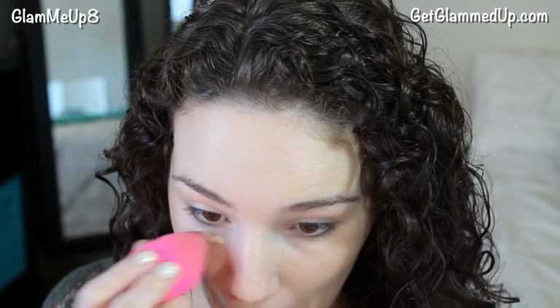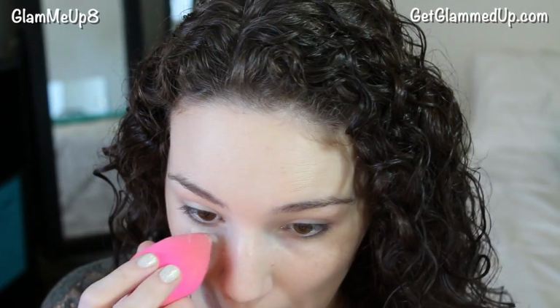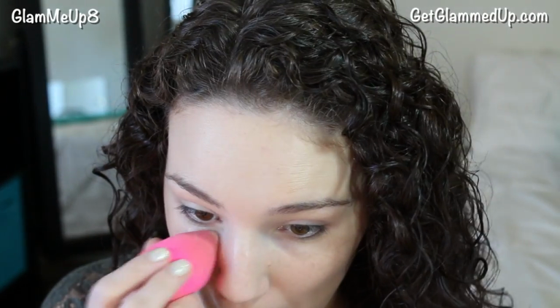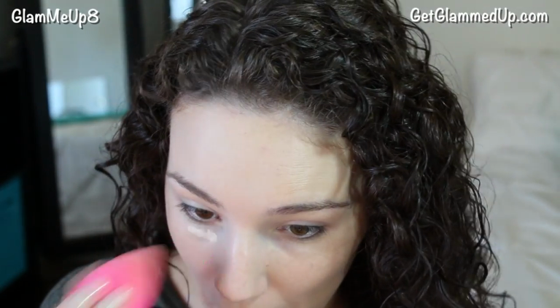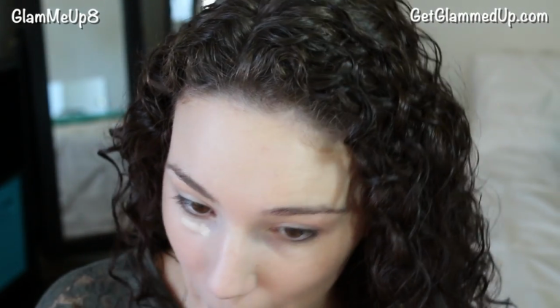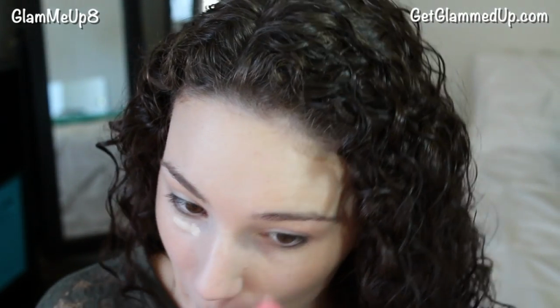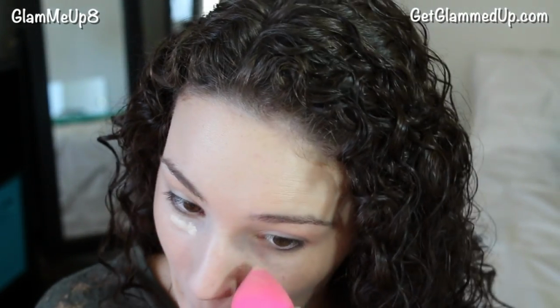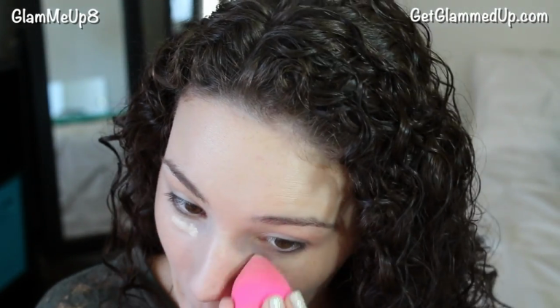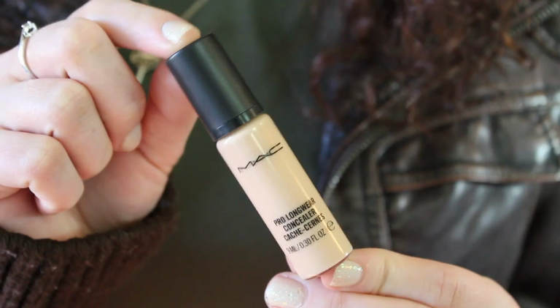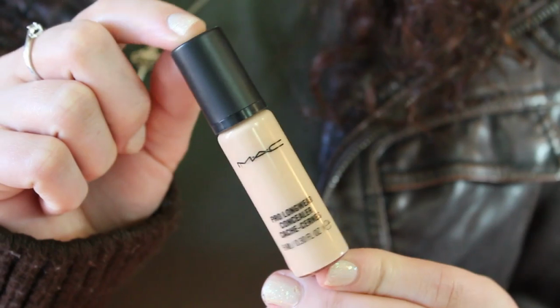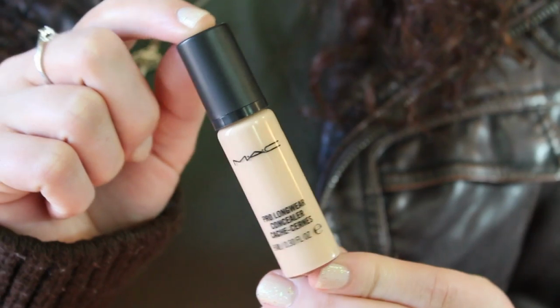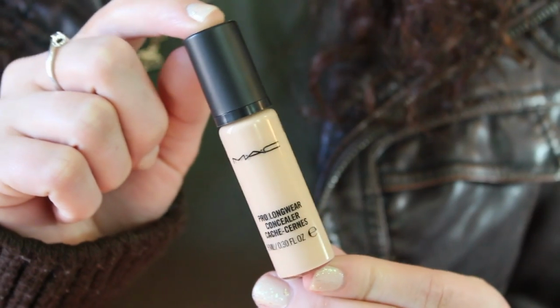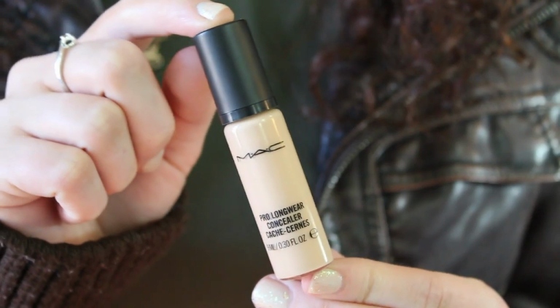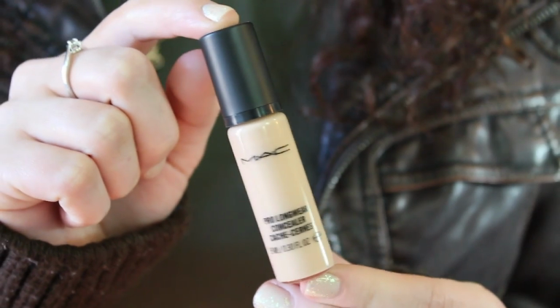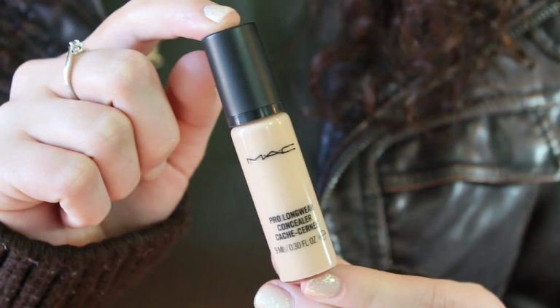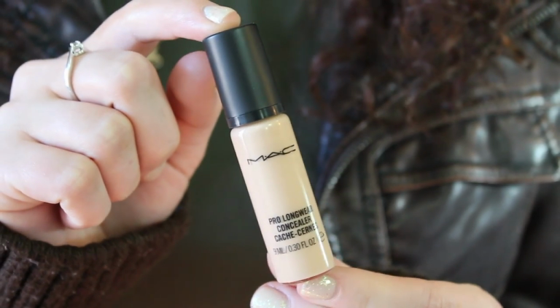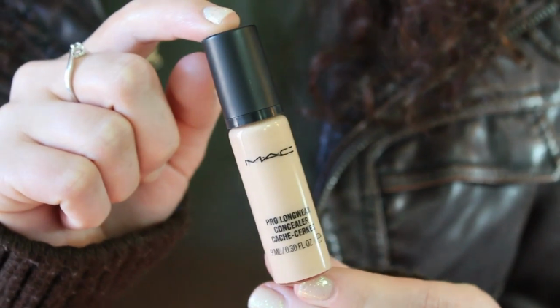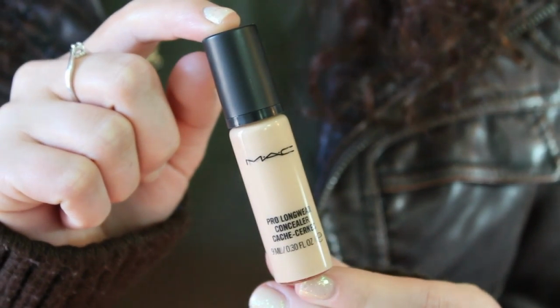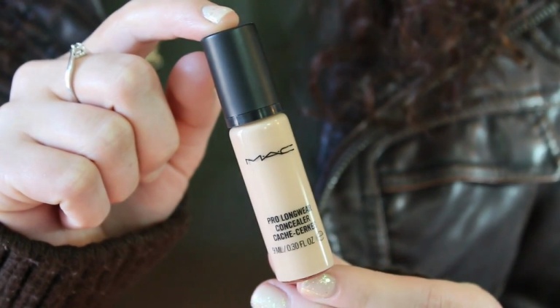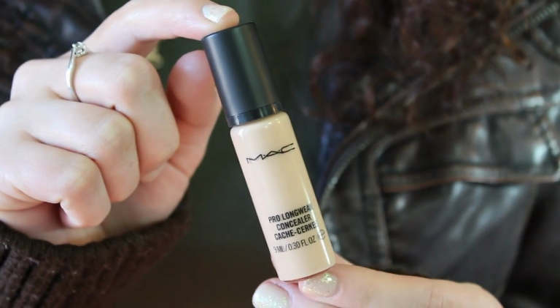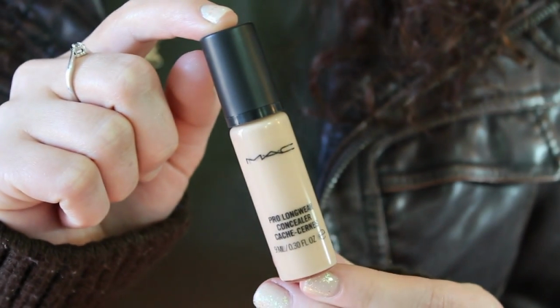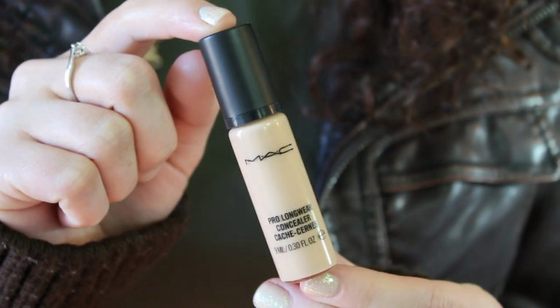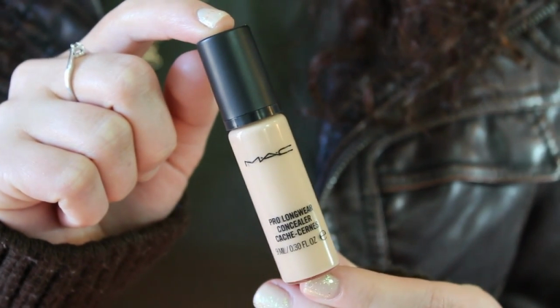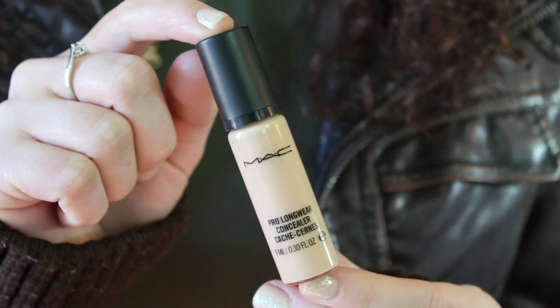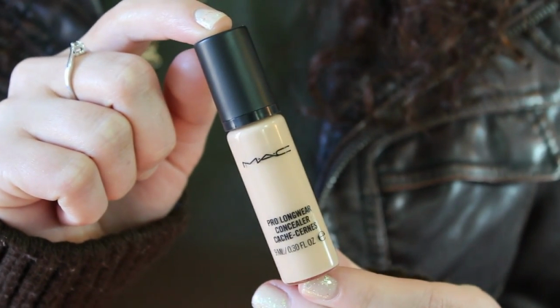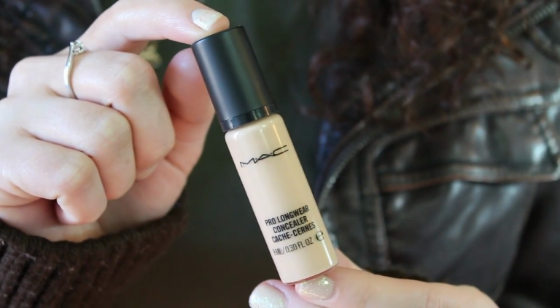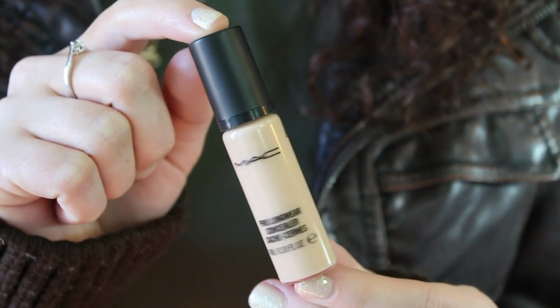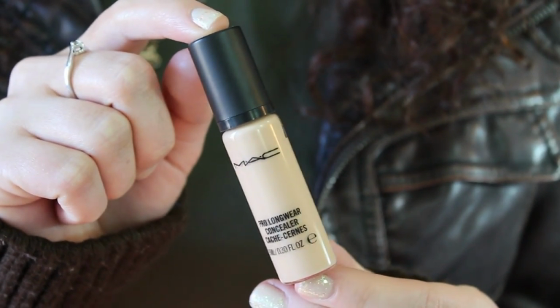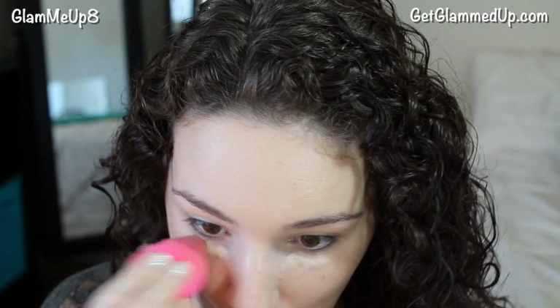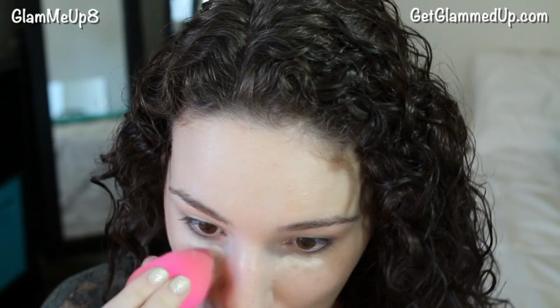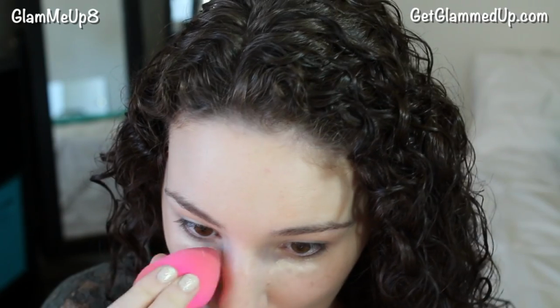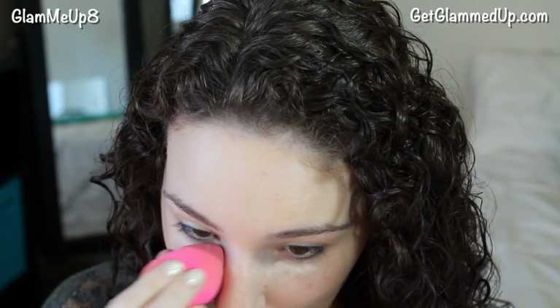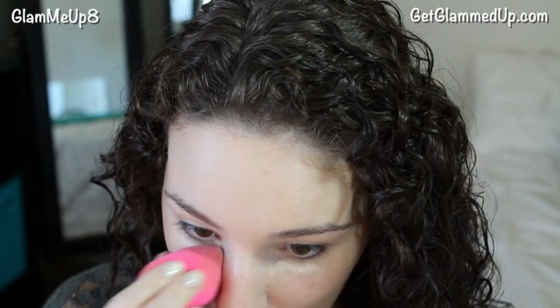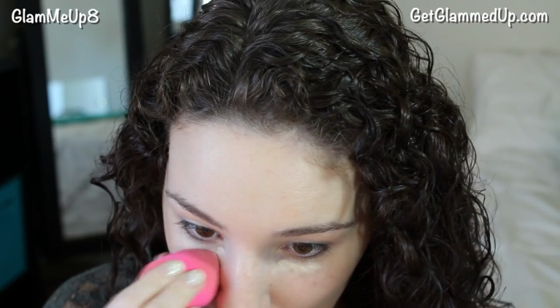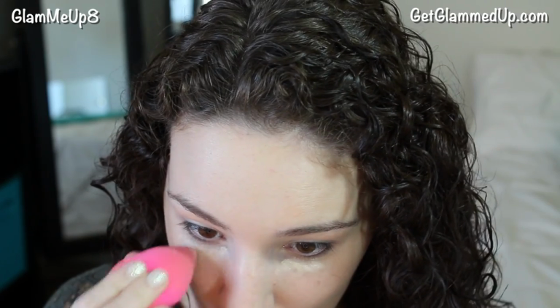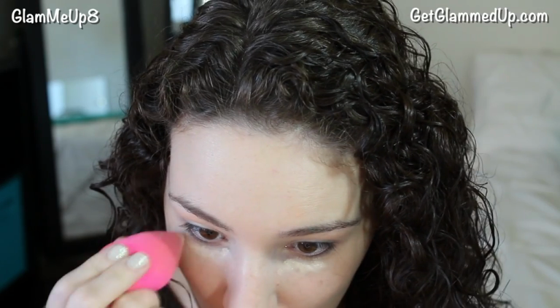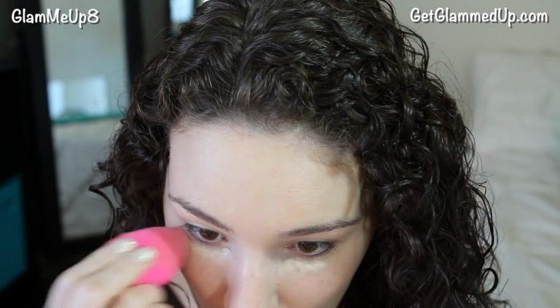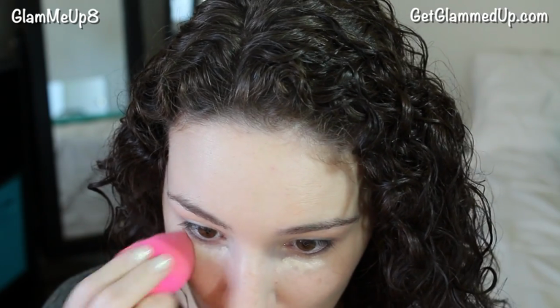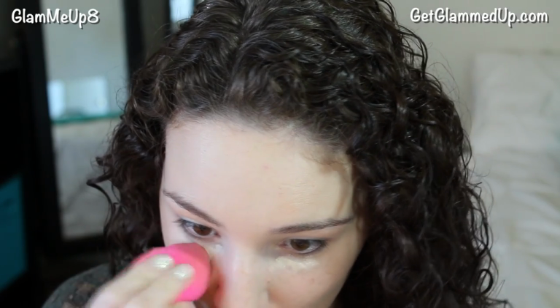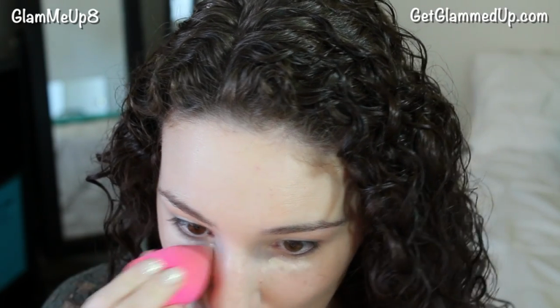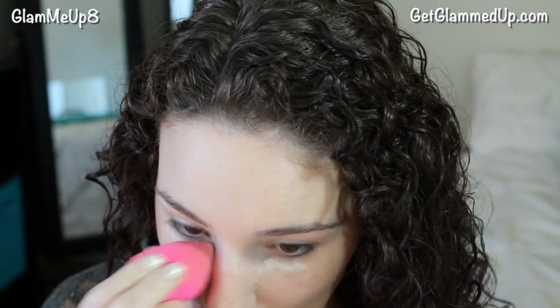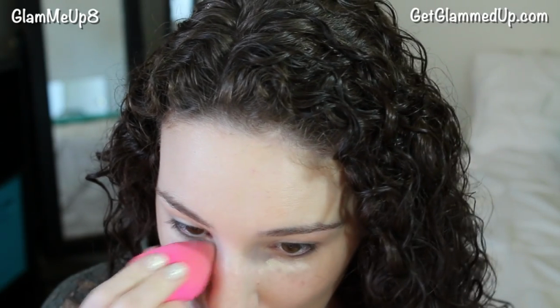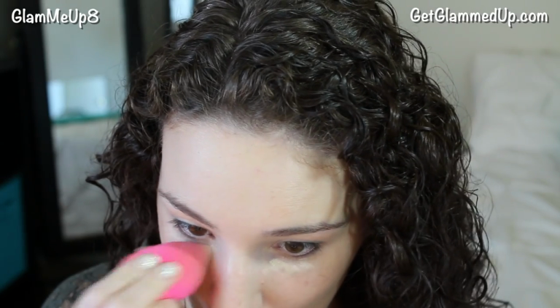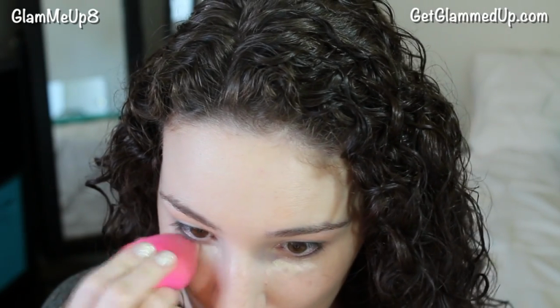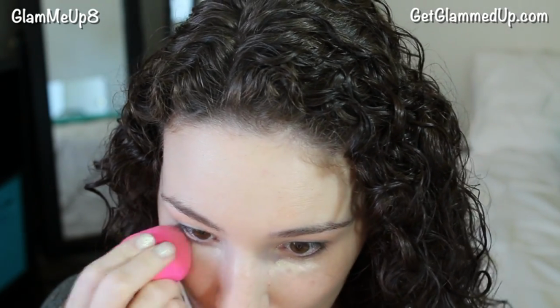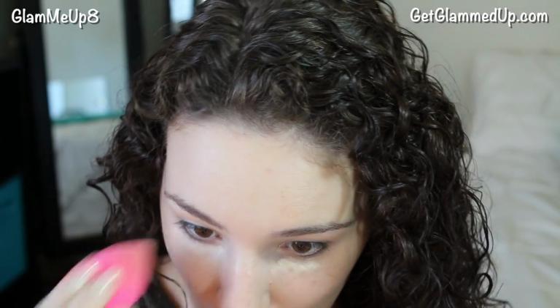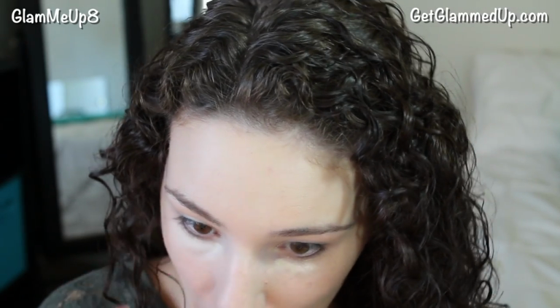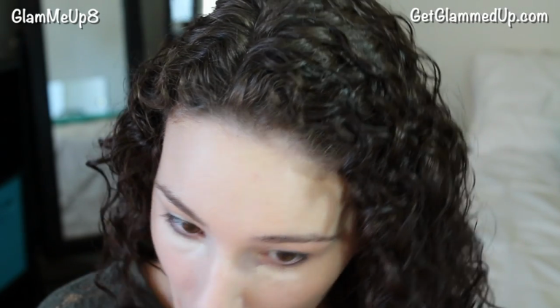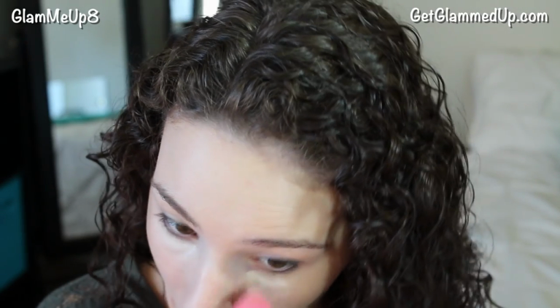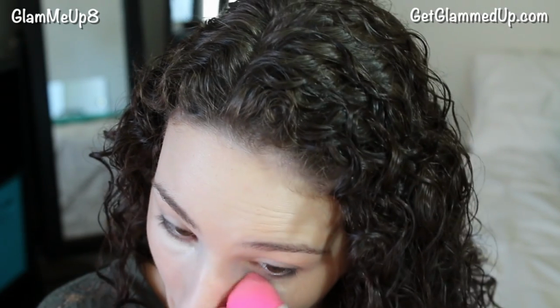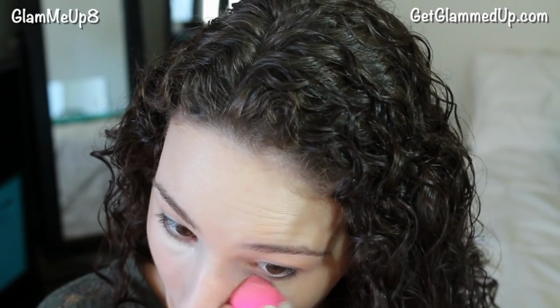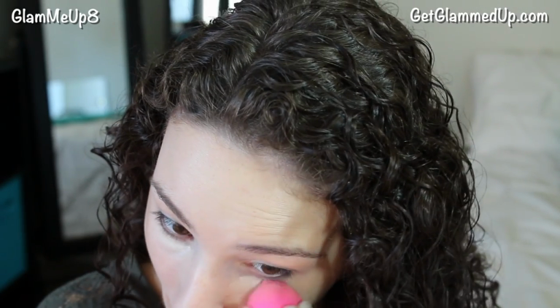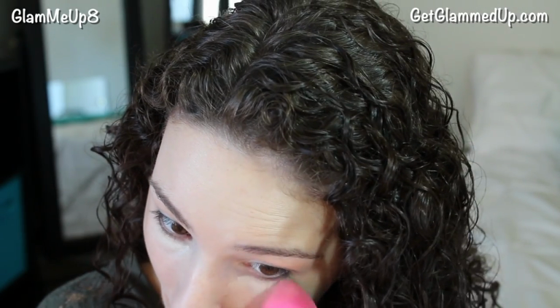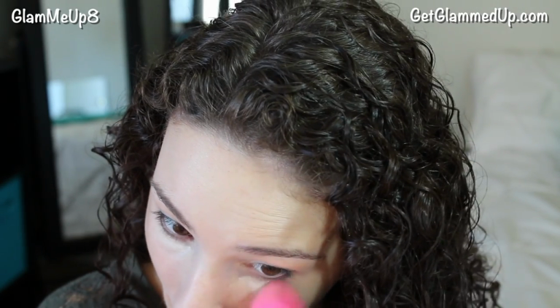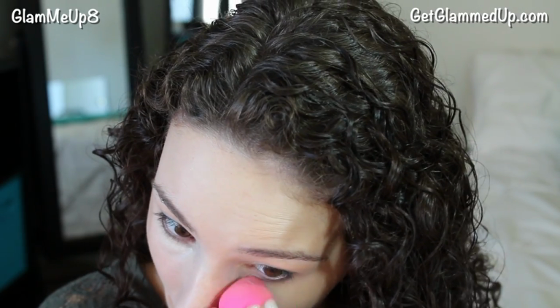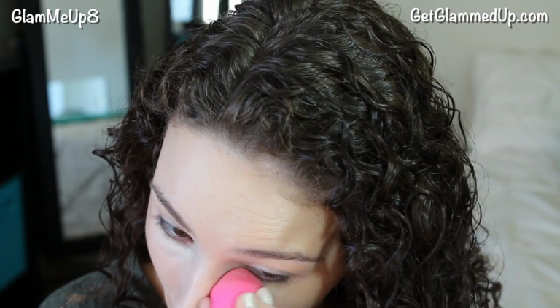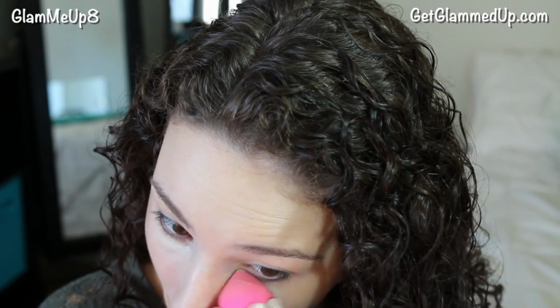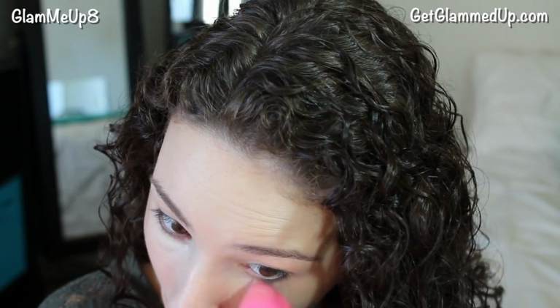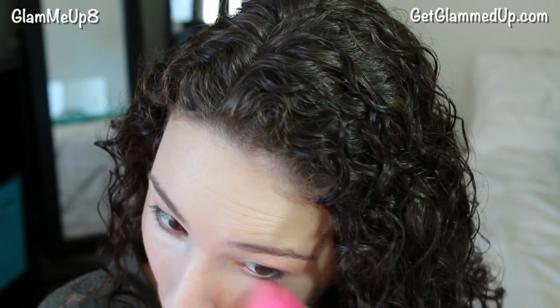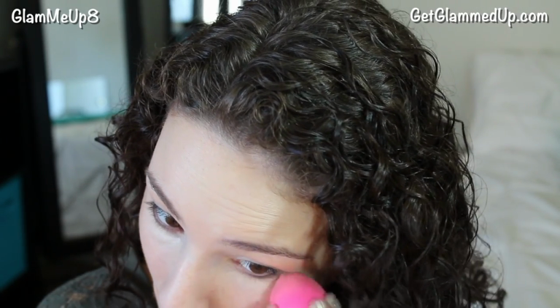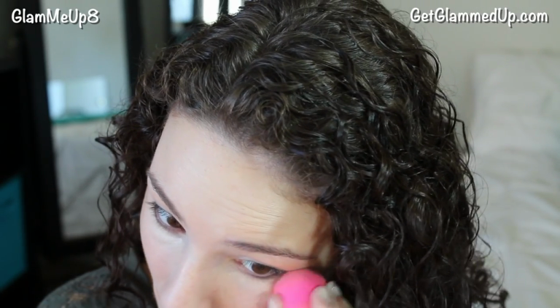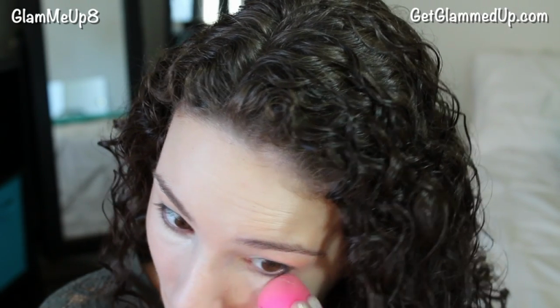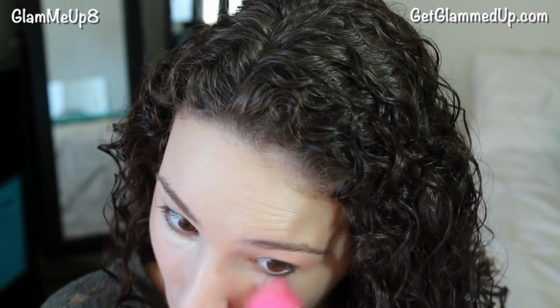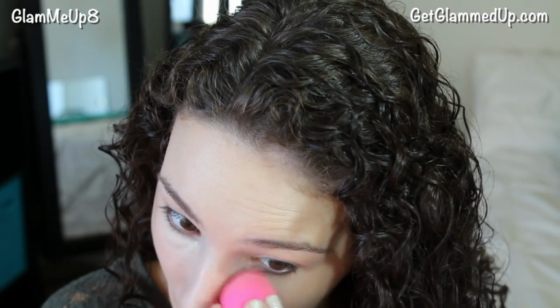Now I'm just going to apply some concealer under my eyes to conceal any dark circles, and I'm also going to be concealing any dark spots on my face.